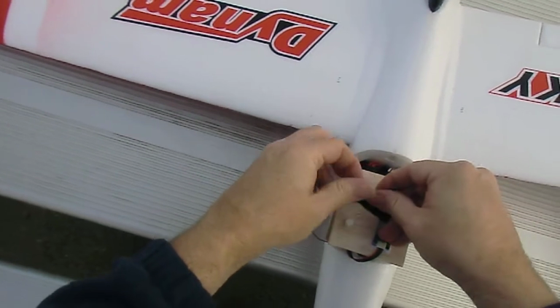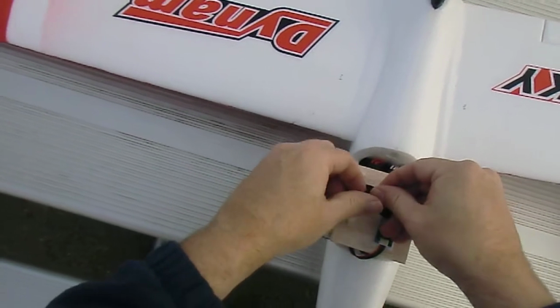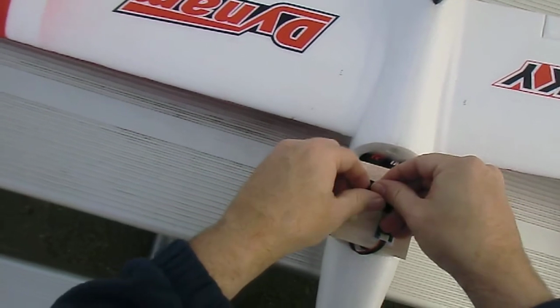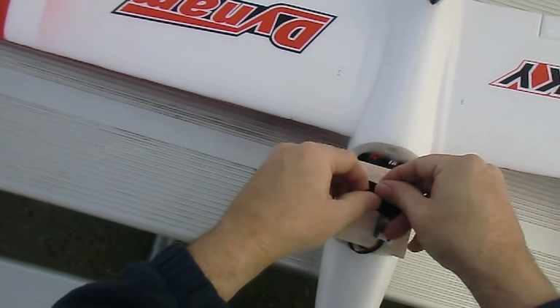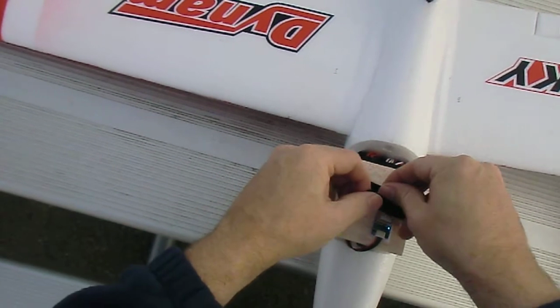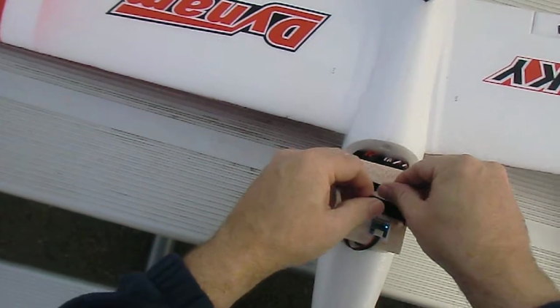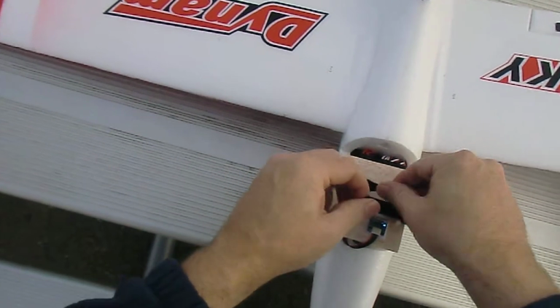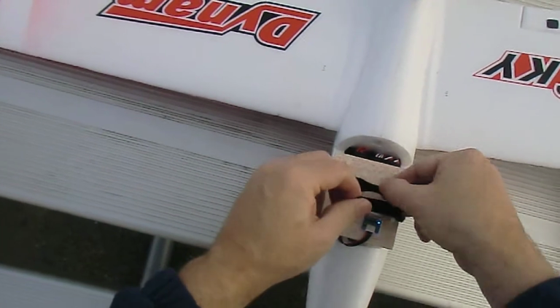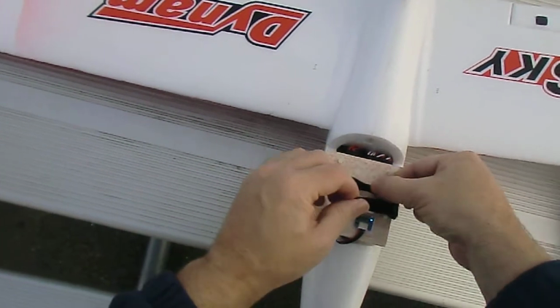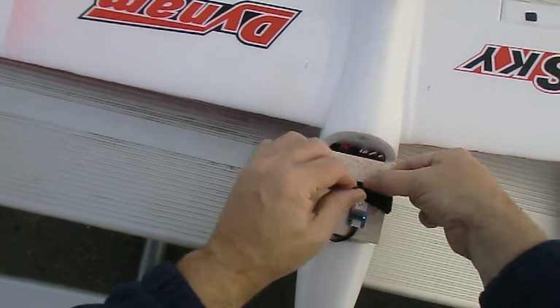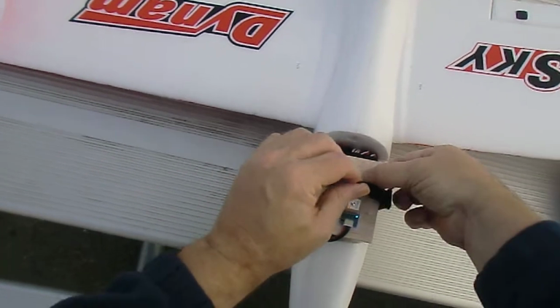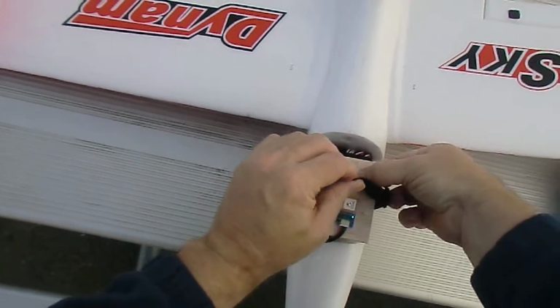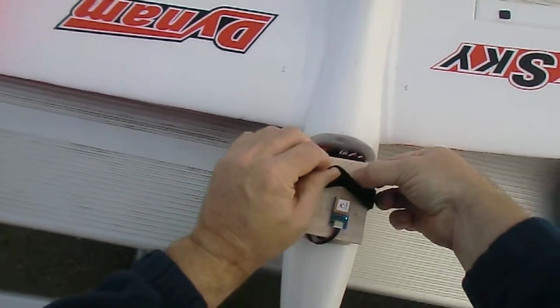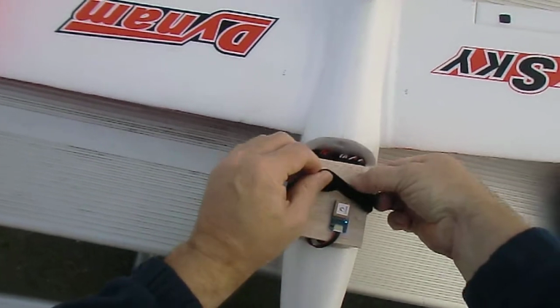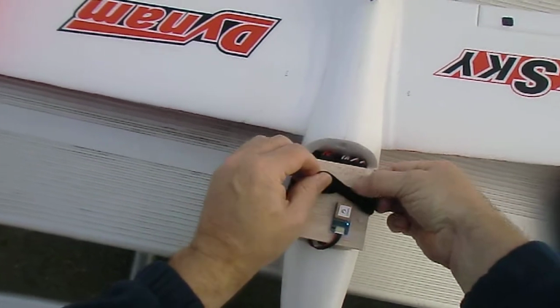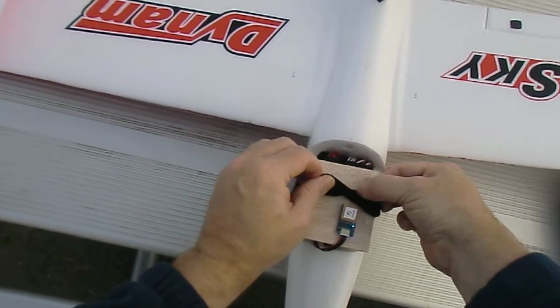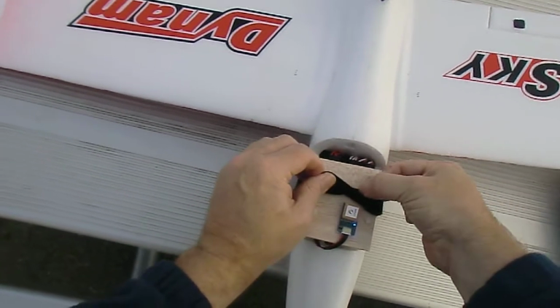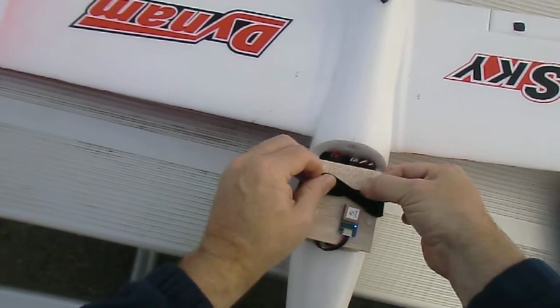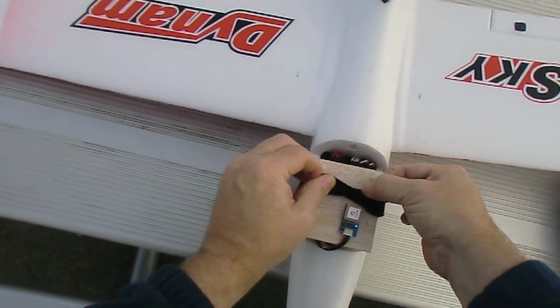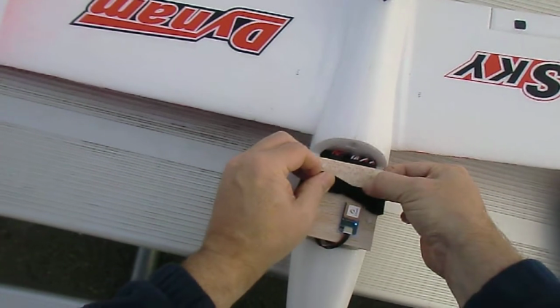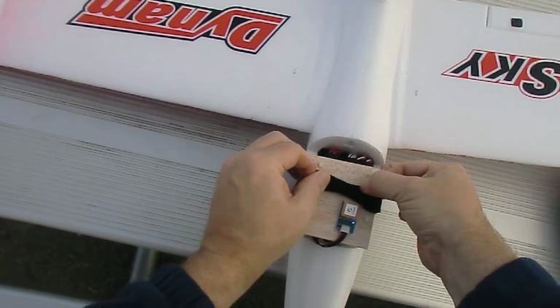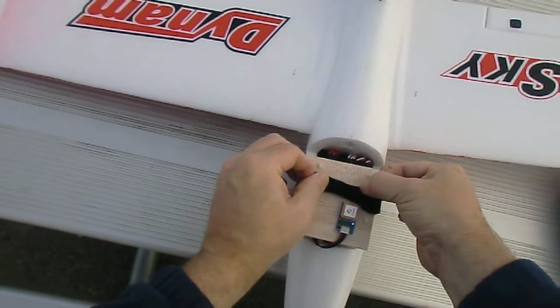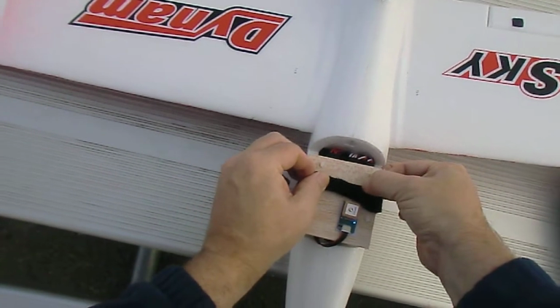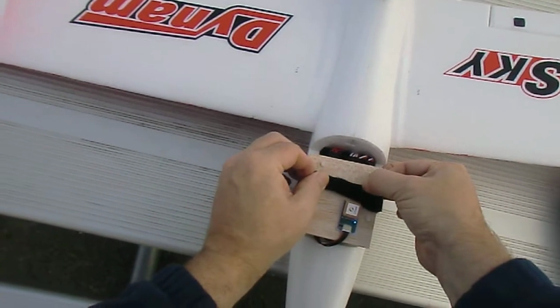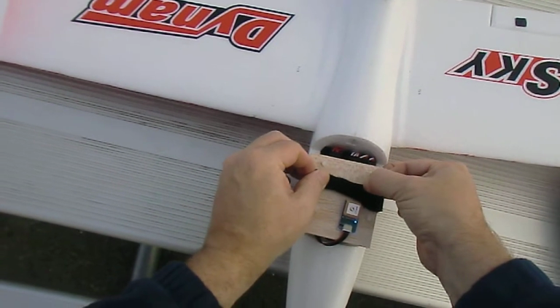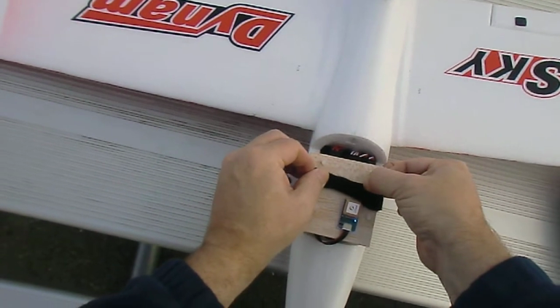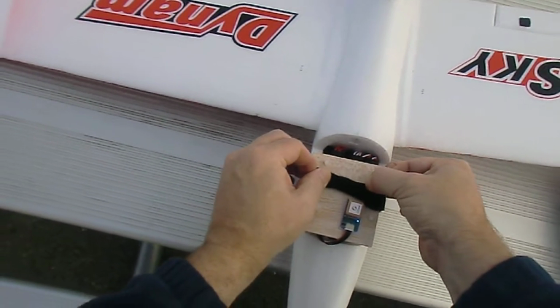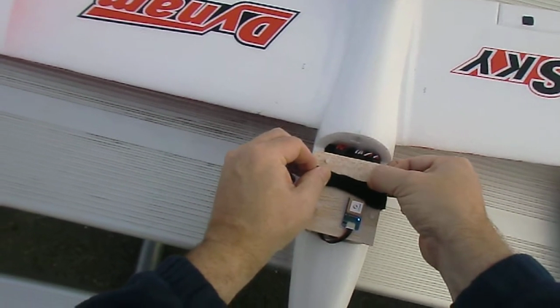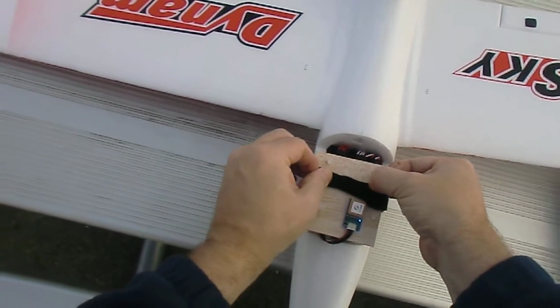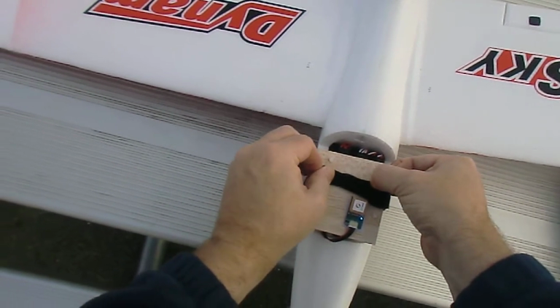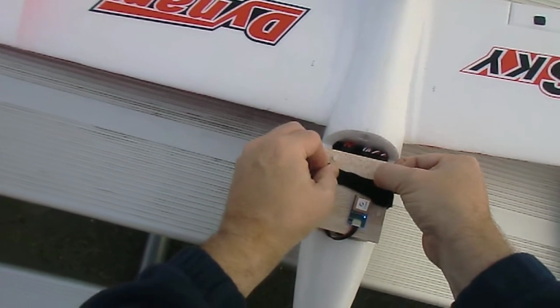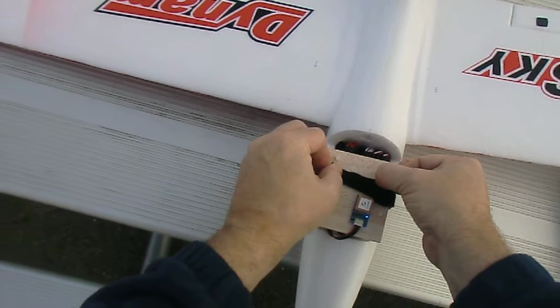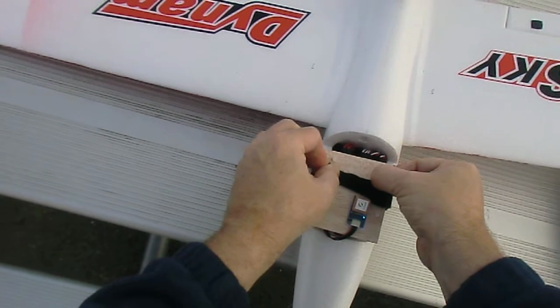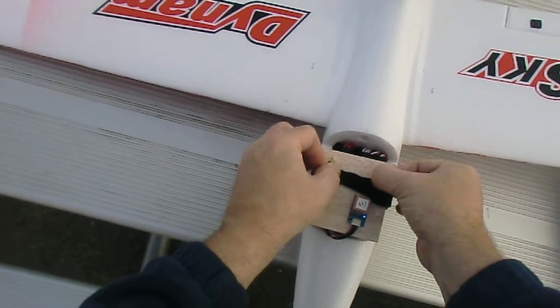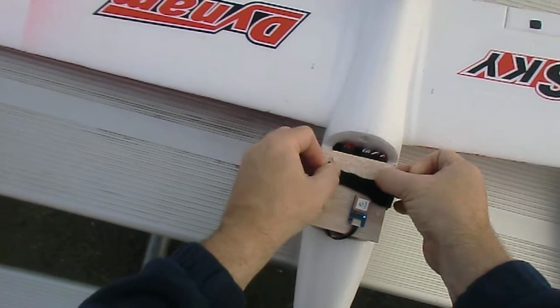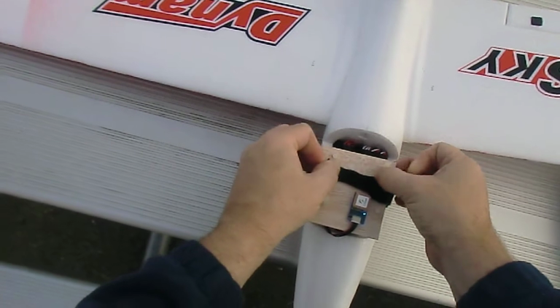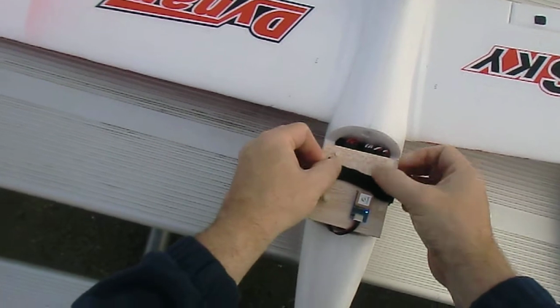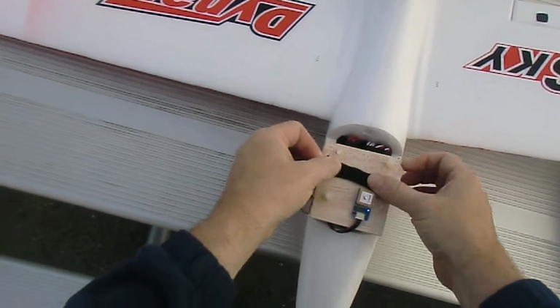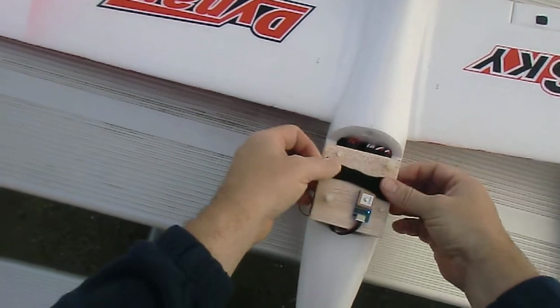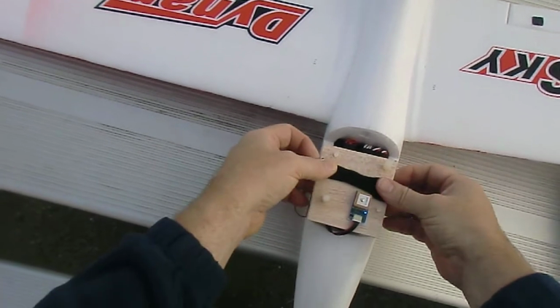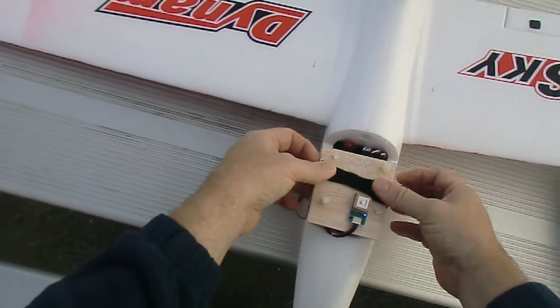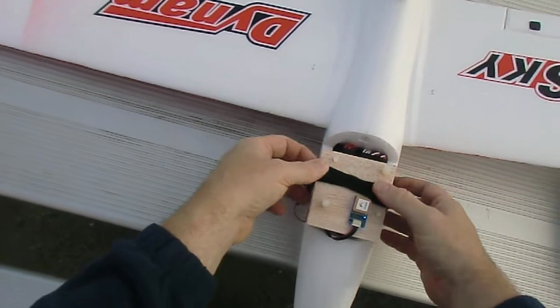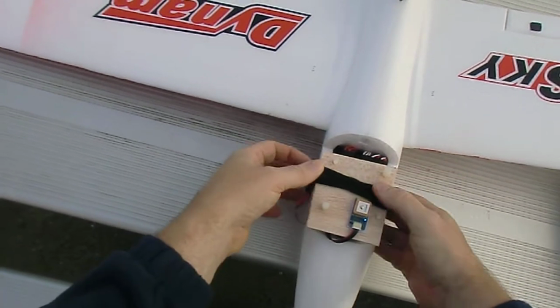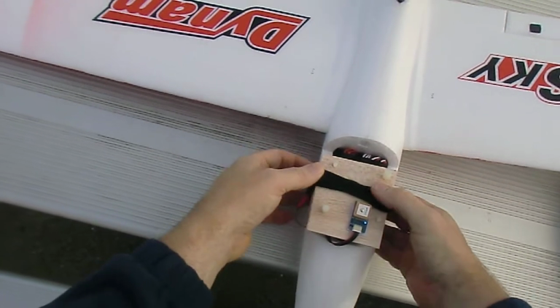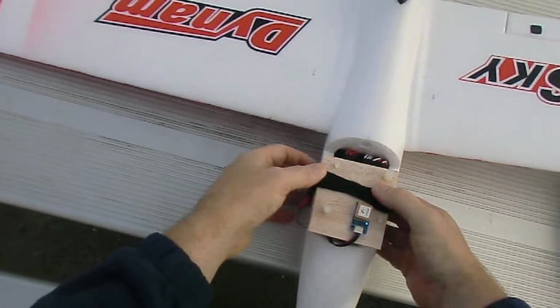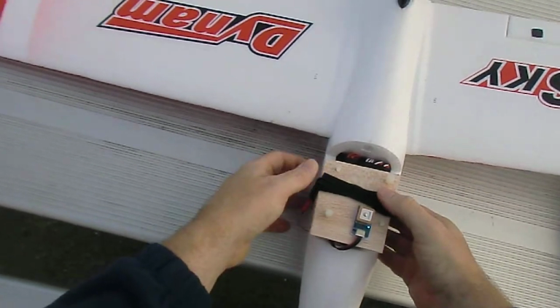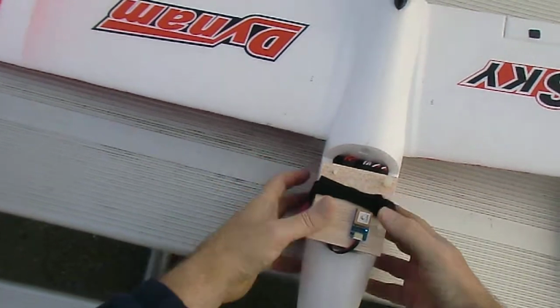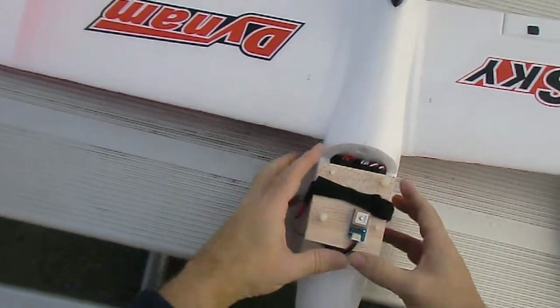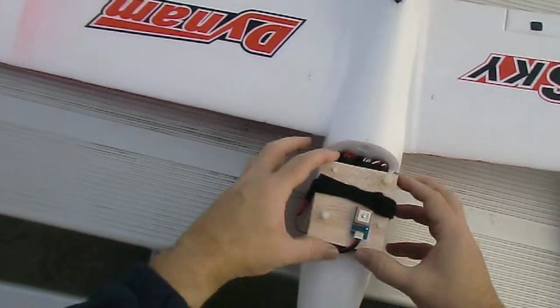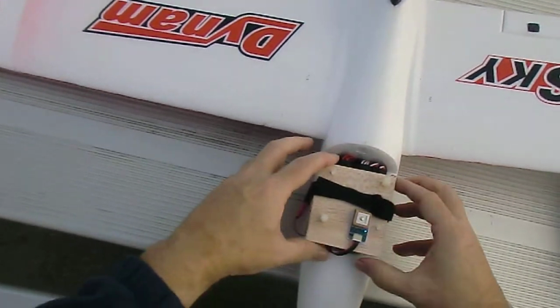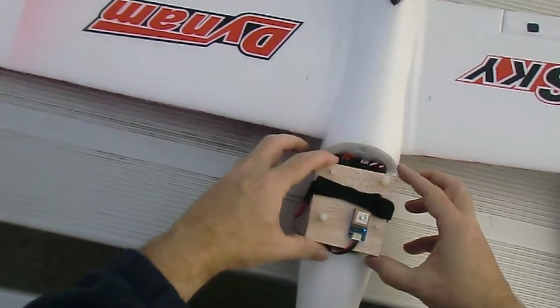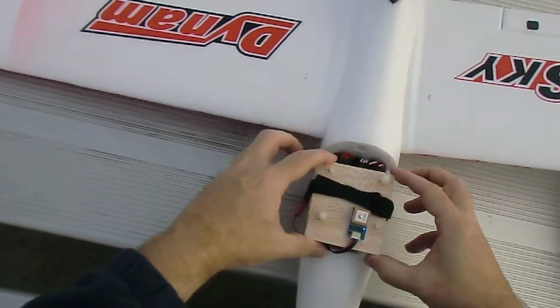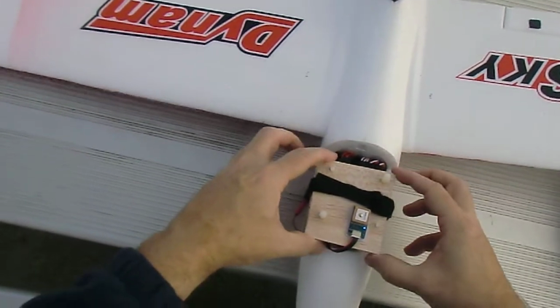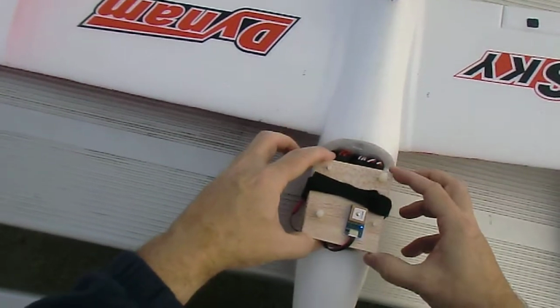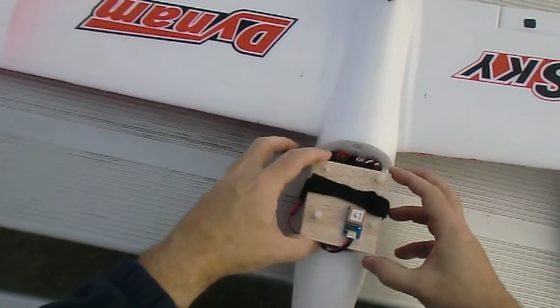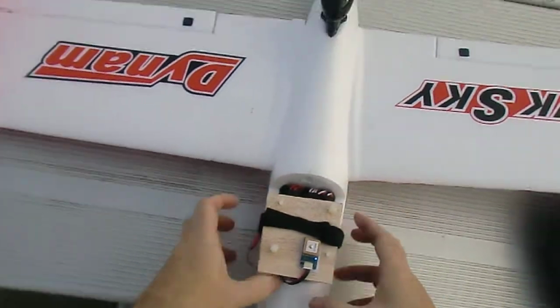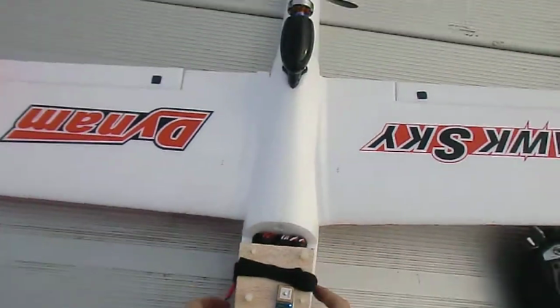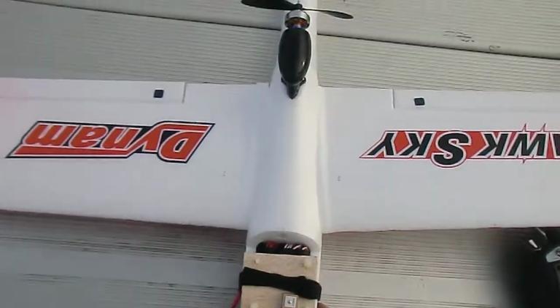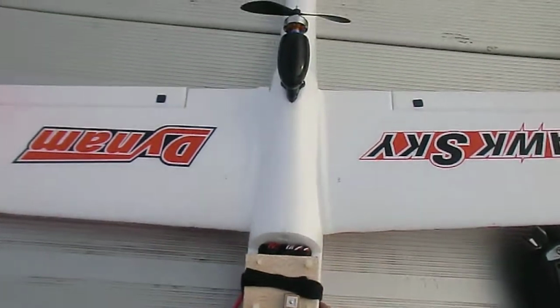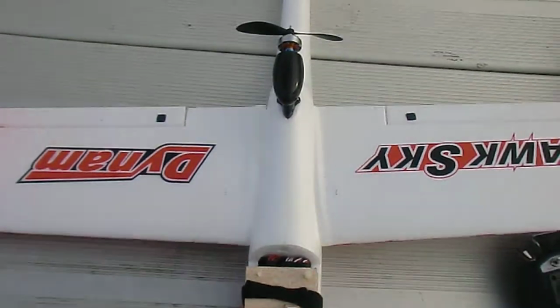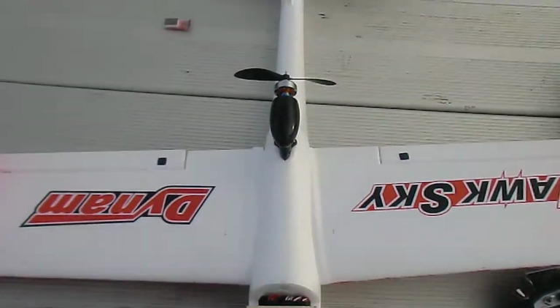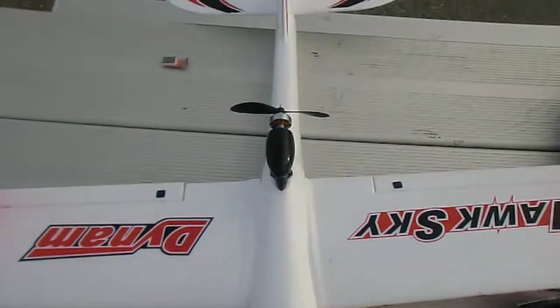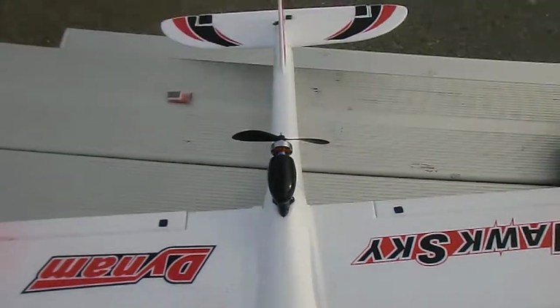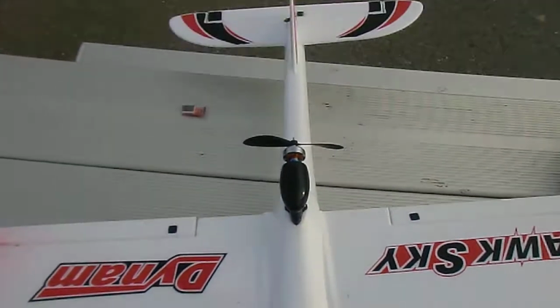Just kind of pull this tight, get that on there. It looks nice and tight.